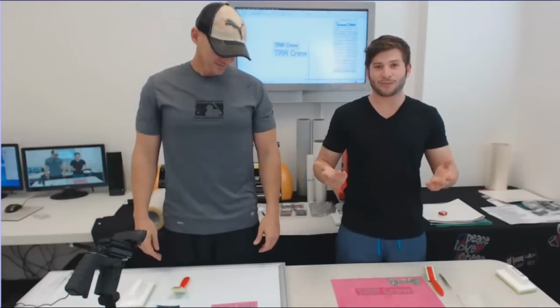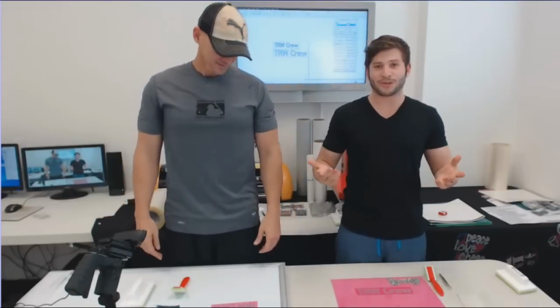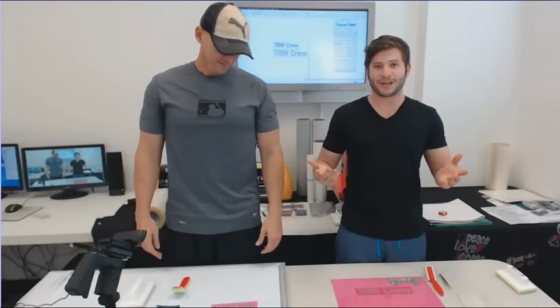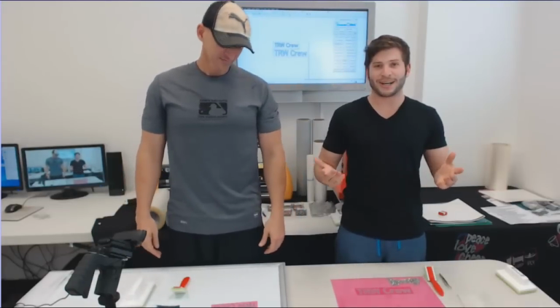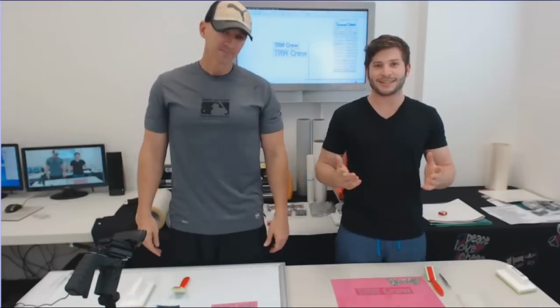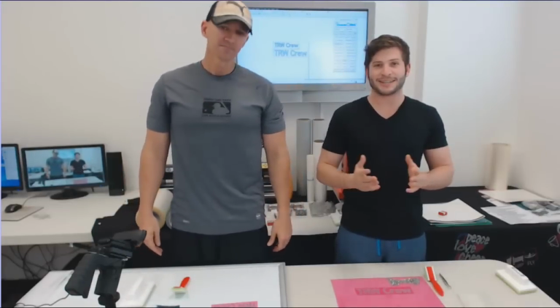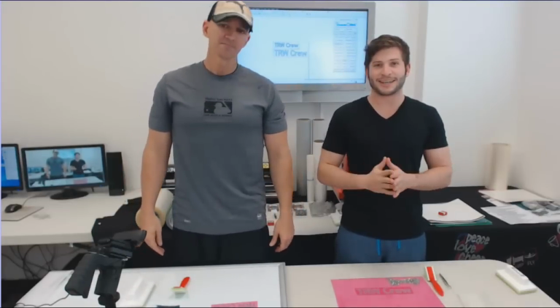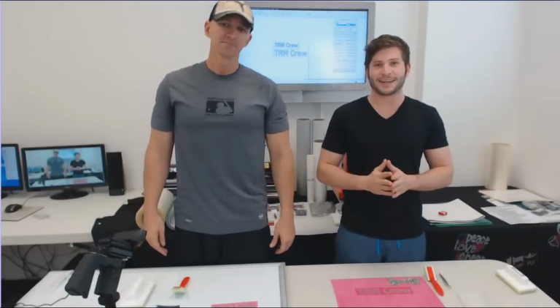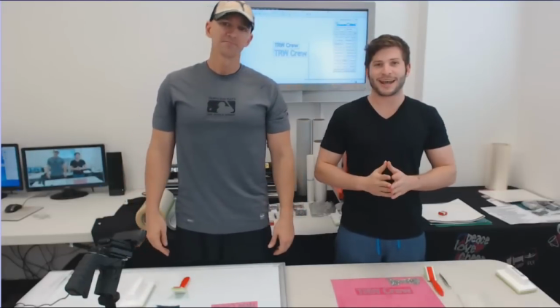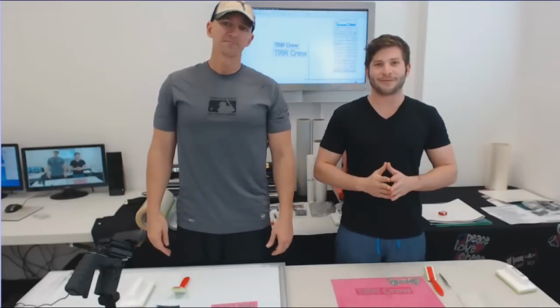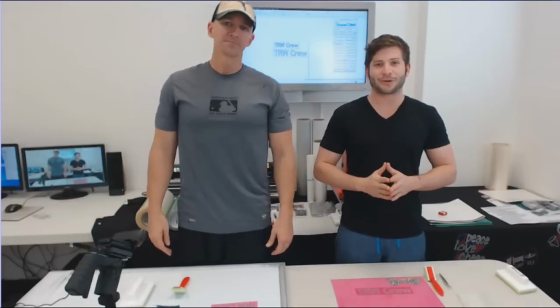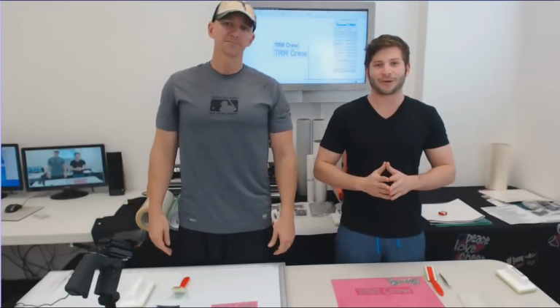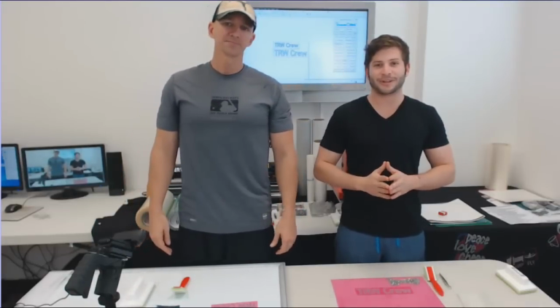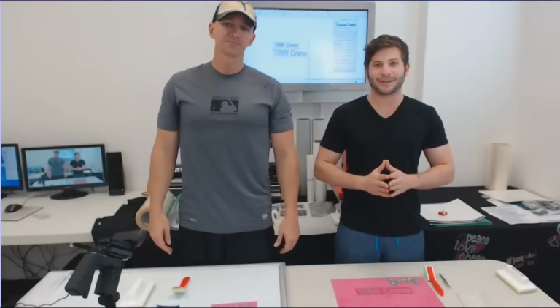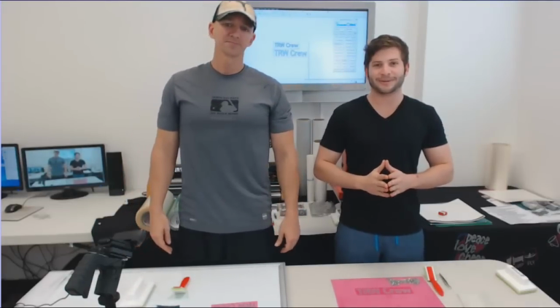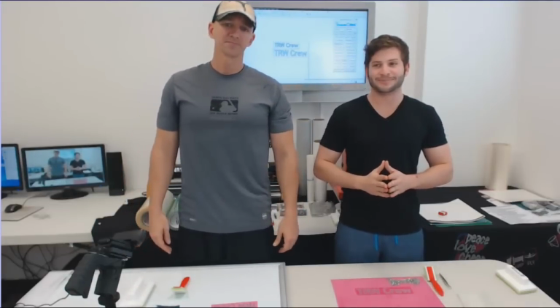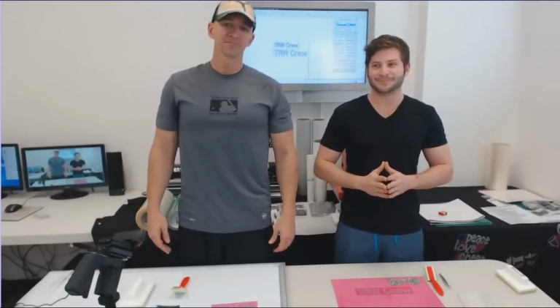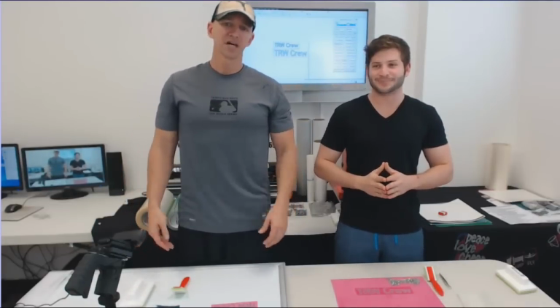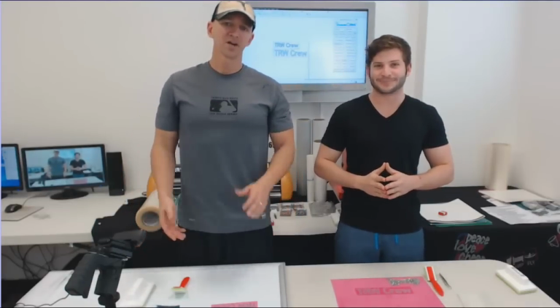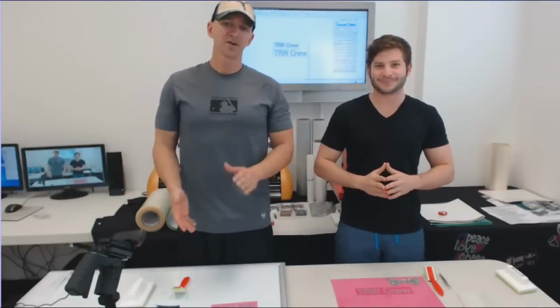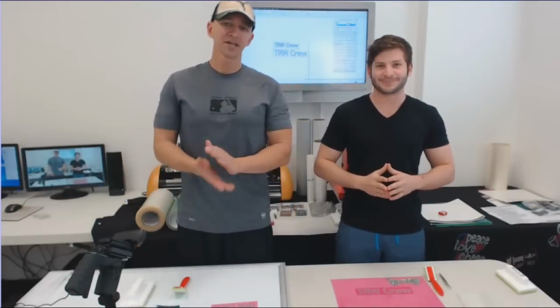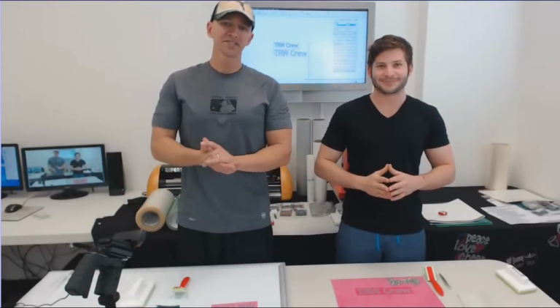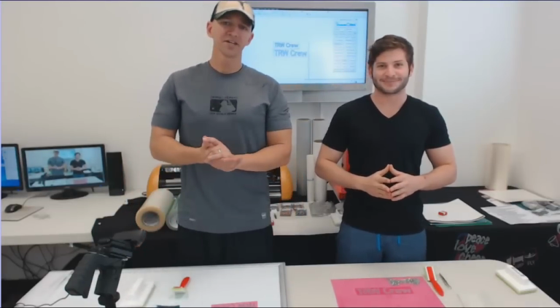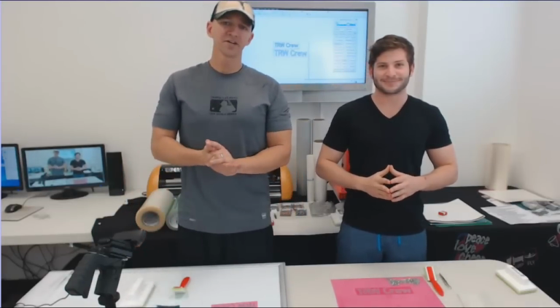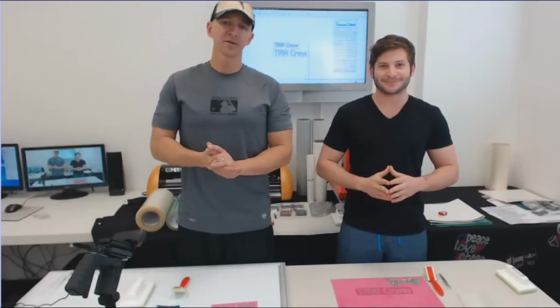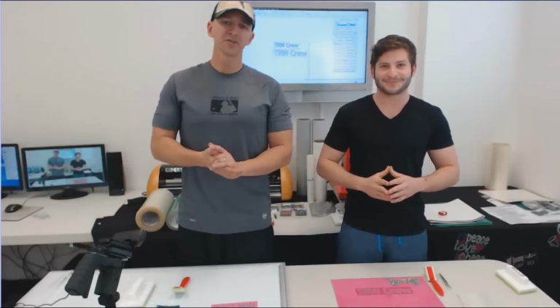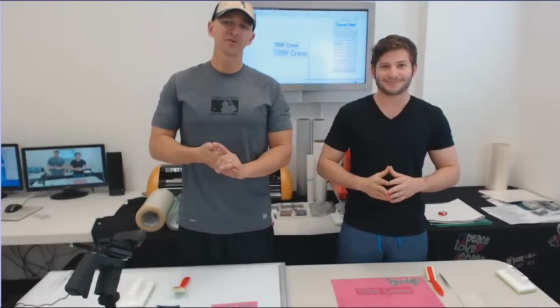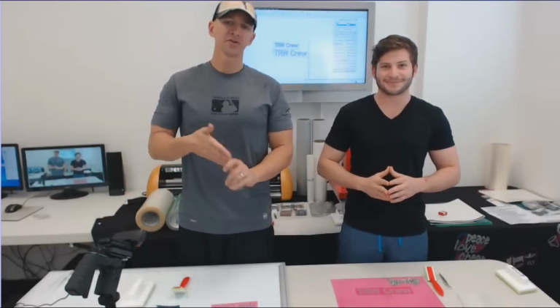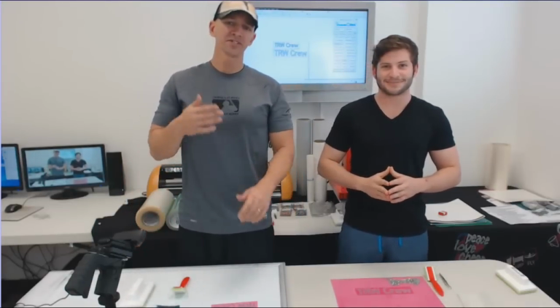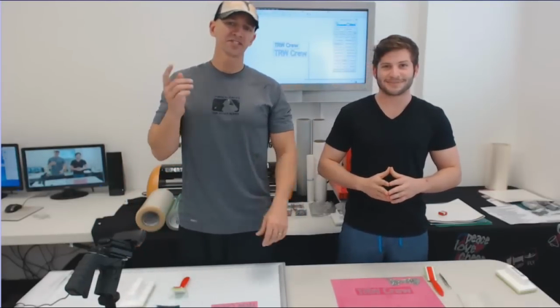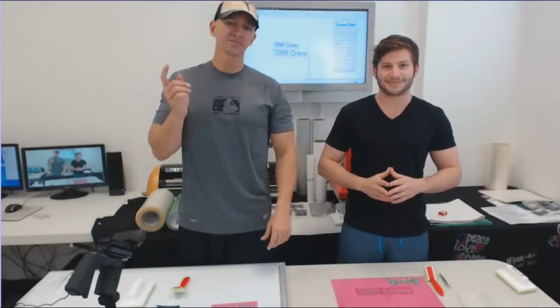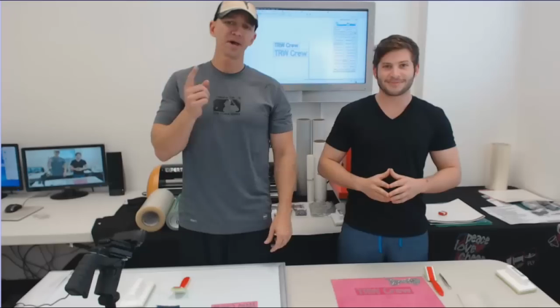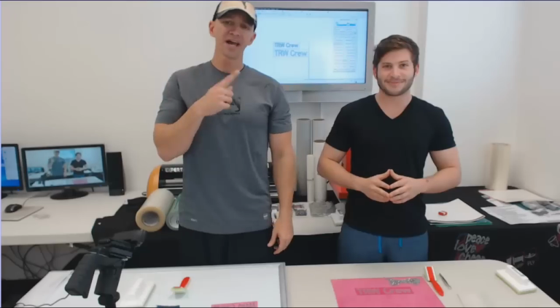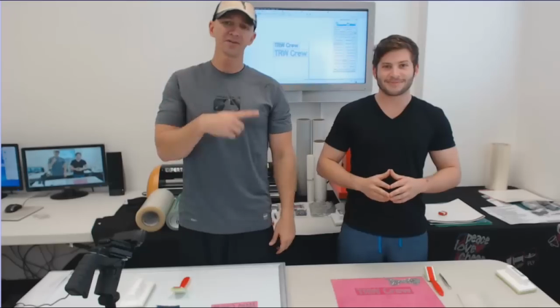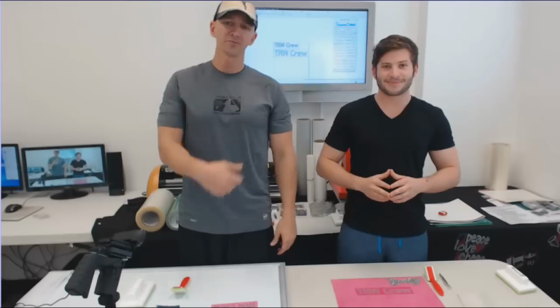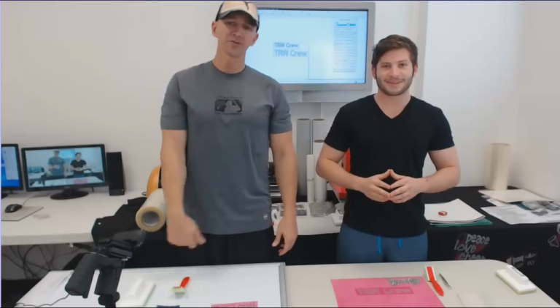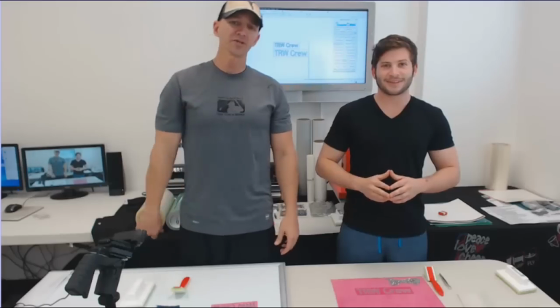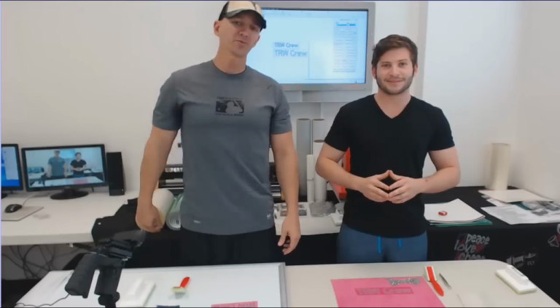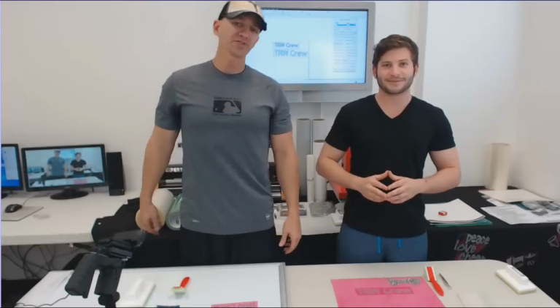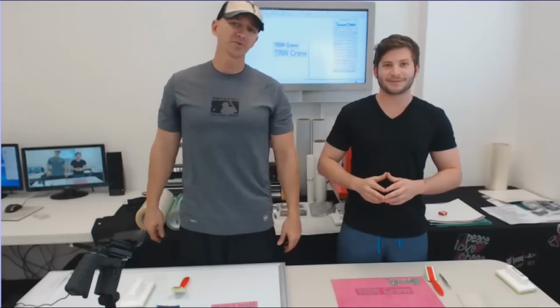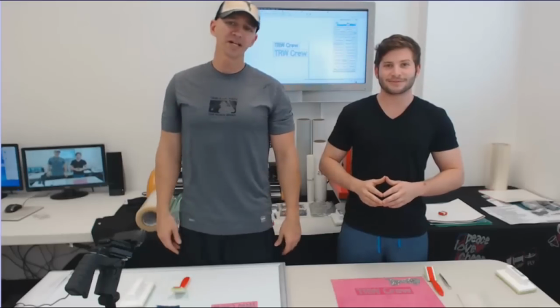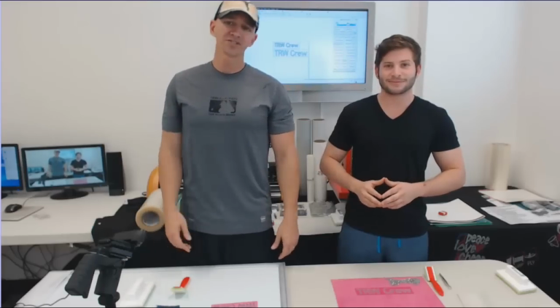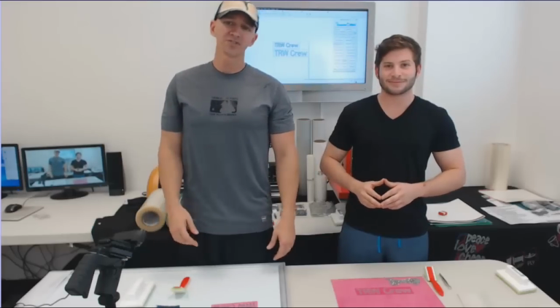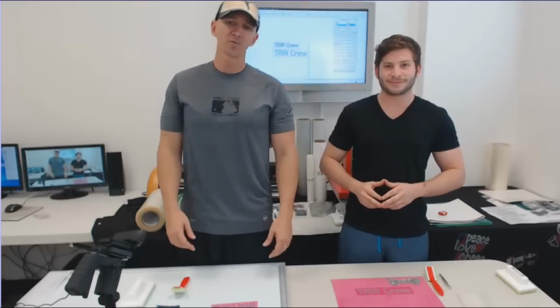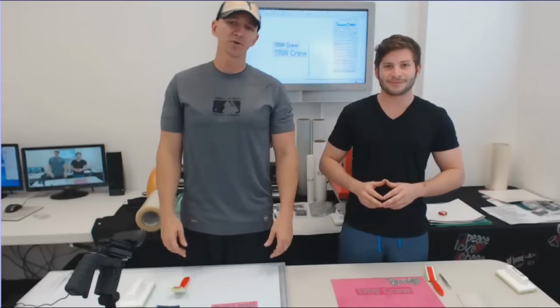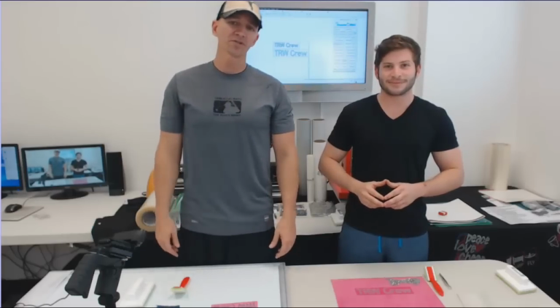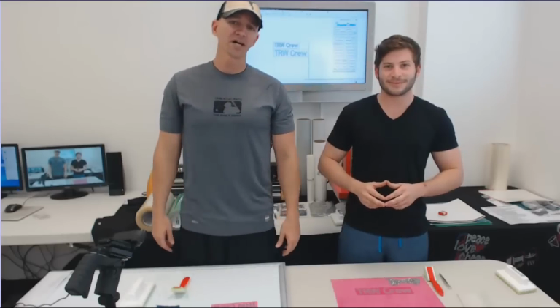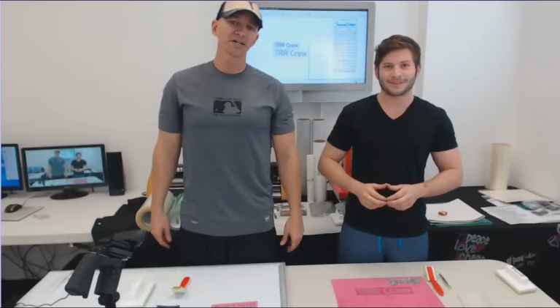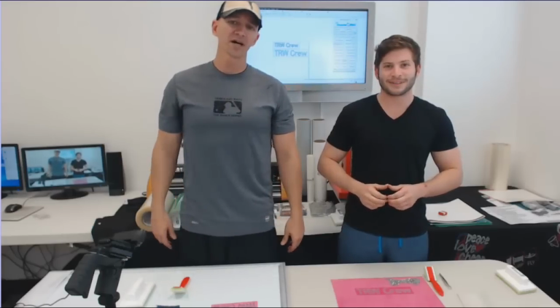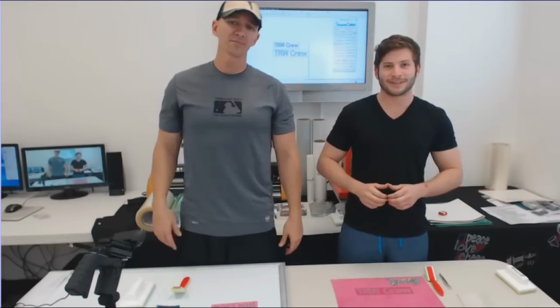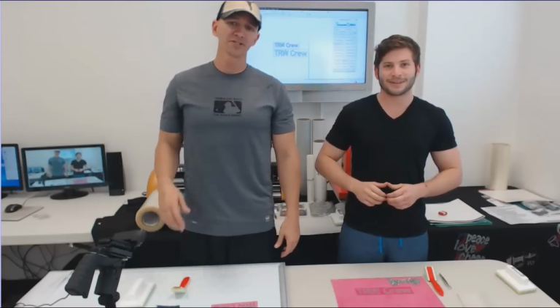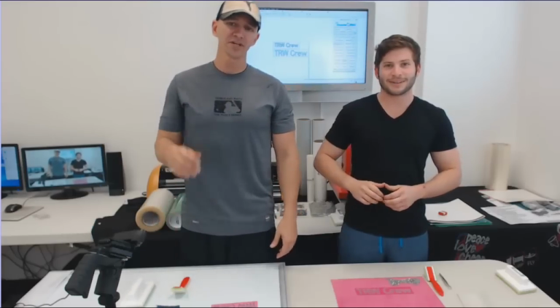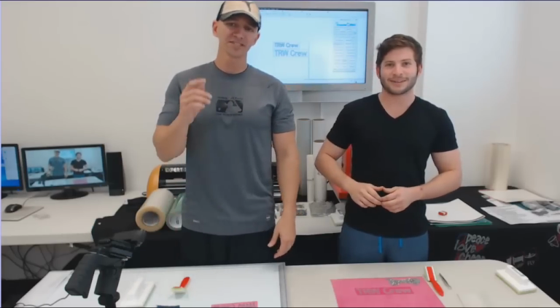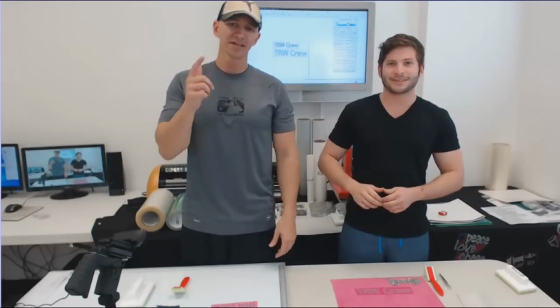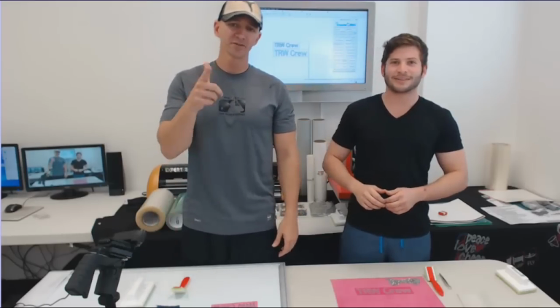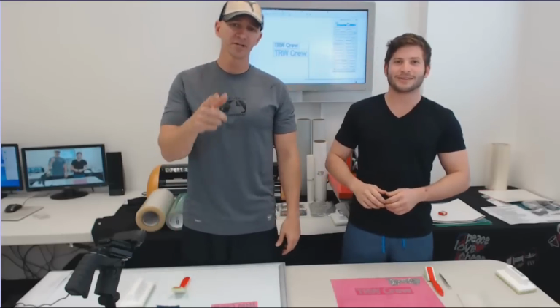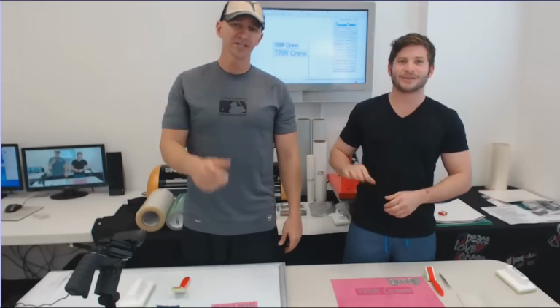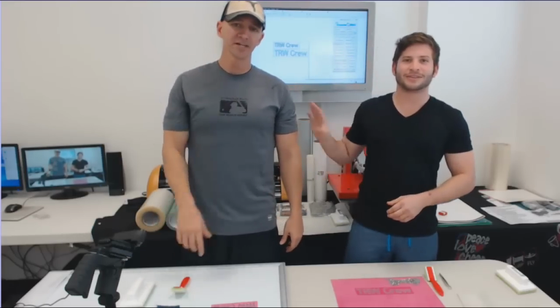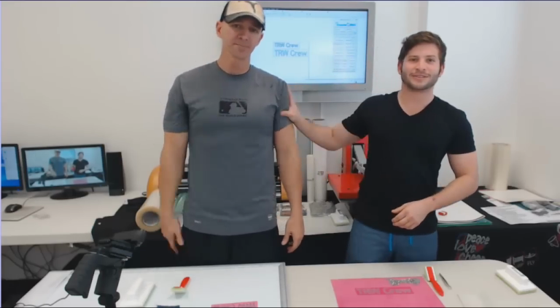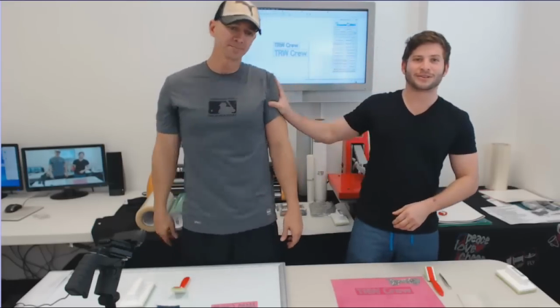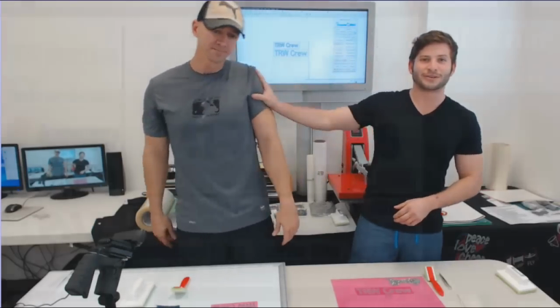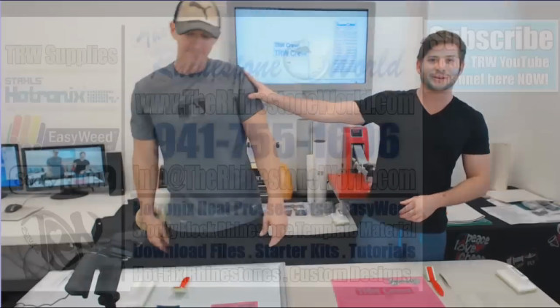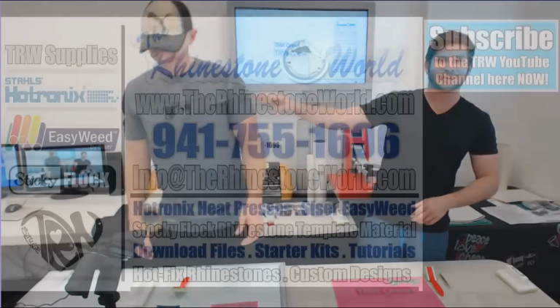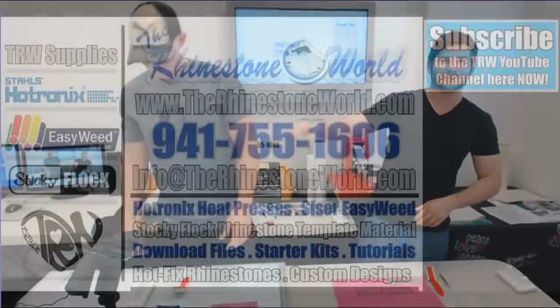Rudy, you got anything for us today? Nope, nothing today — just hopefully this helps you guys. Have a great day! All right, TRW crew, this is Matt and Rudy with rhinestoneworld.com — you guys have a great day!